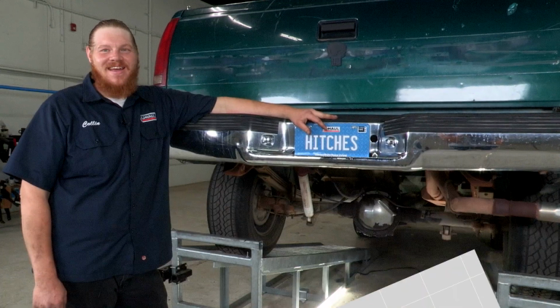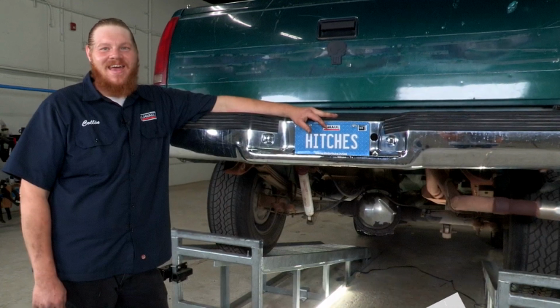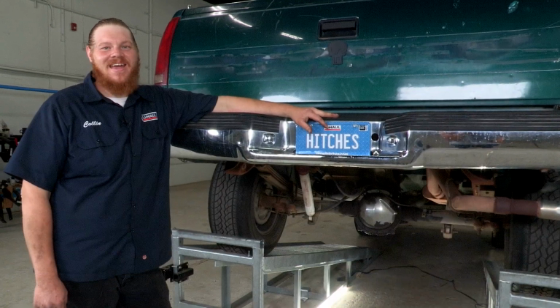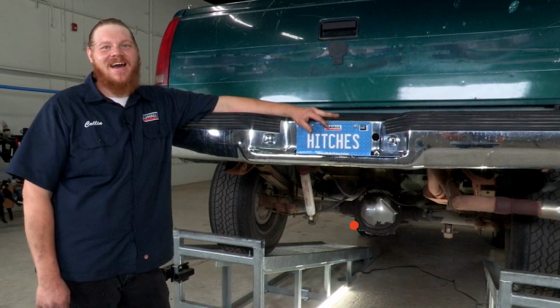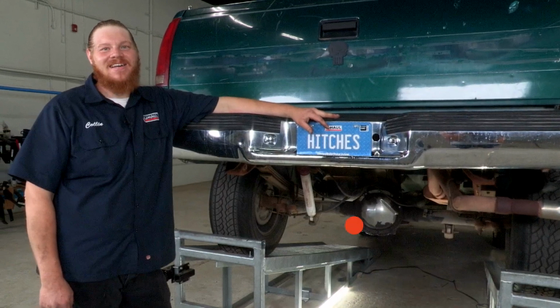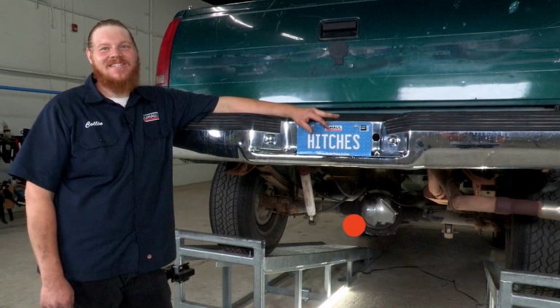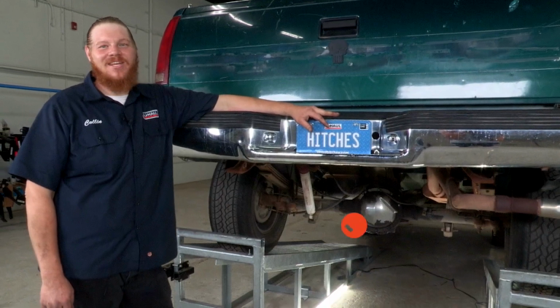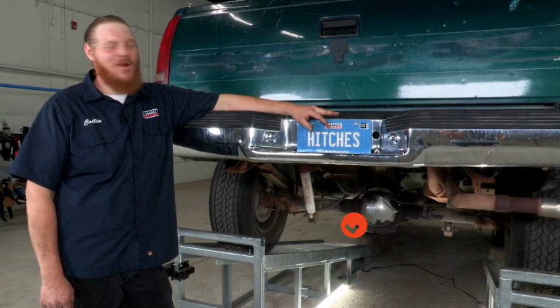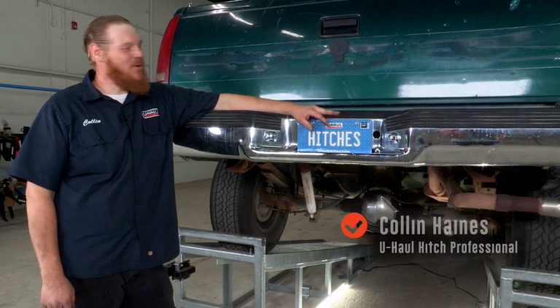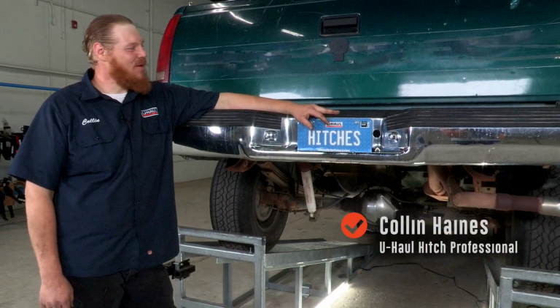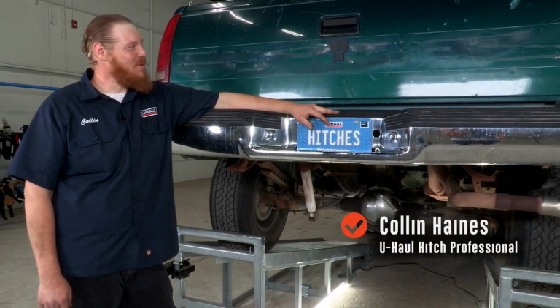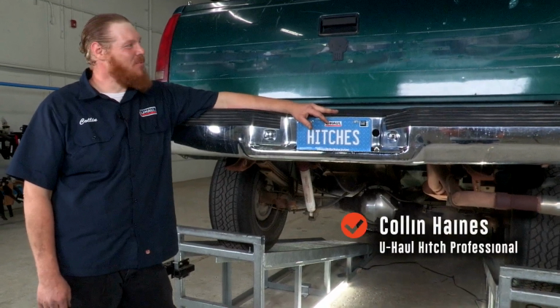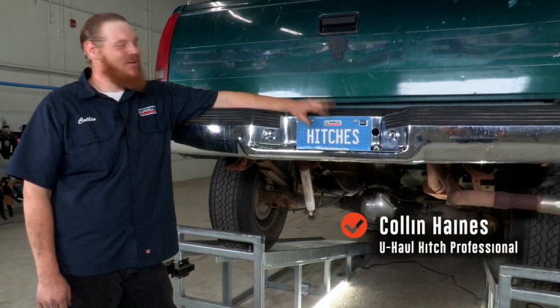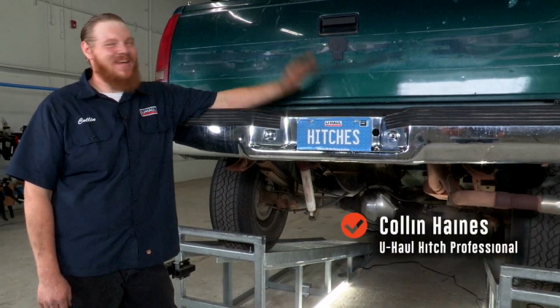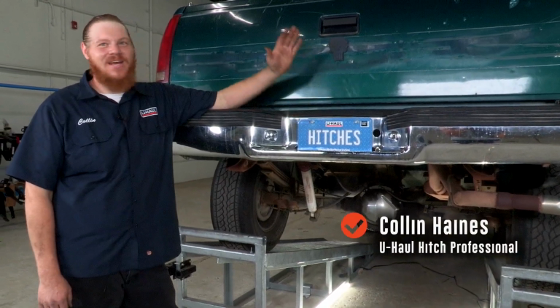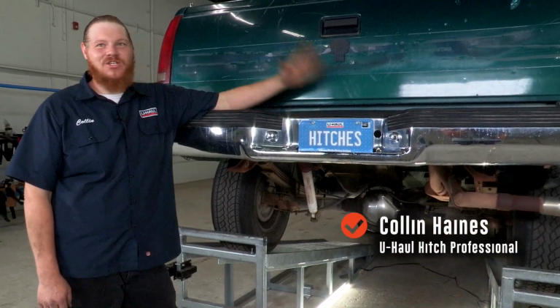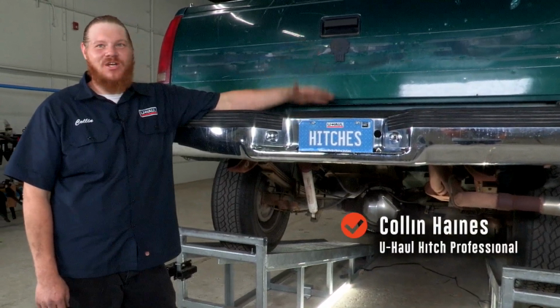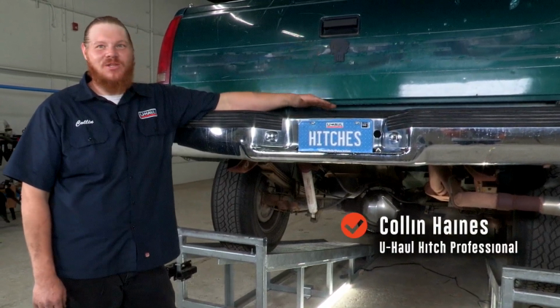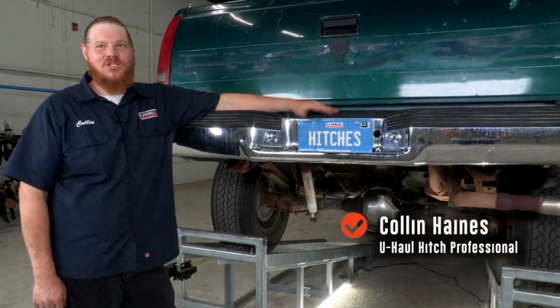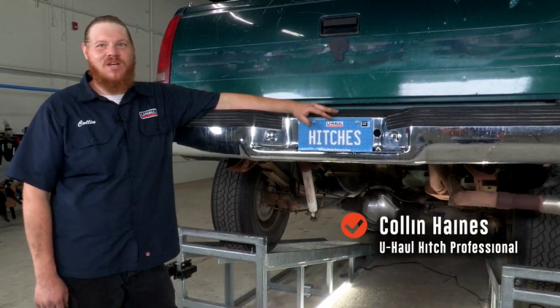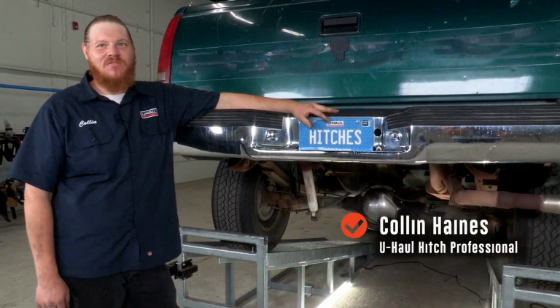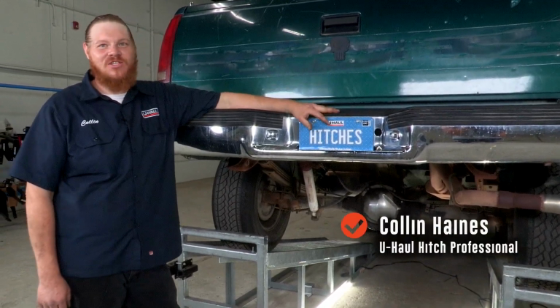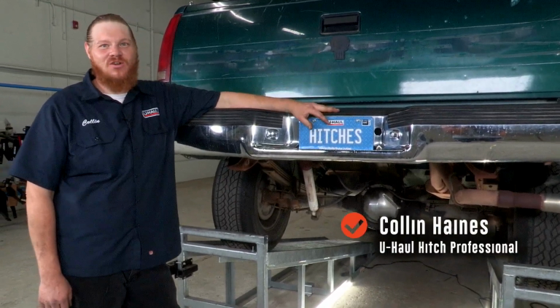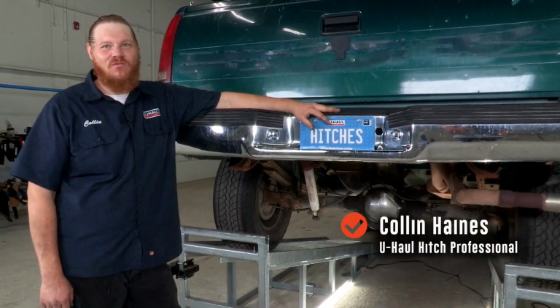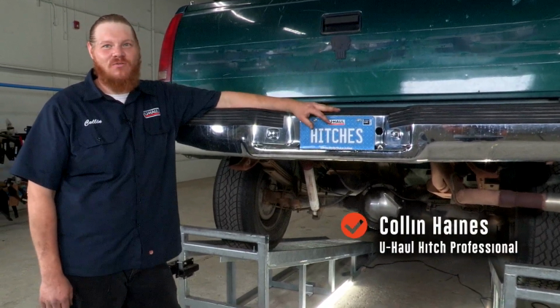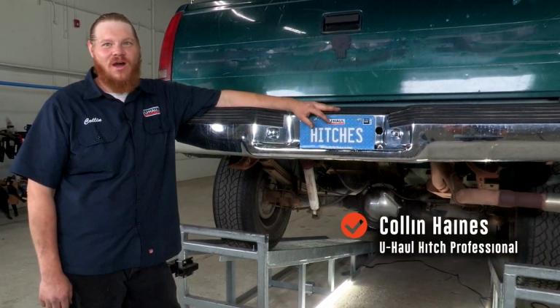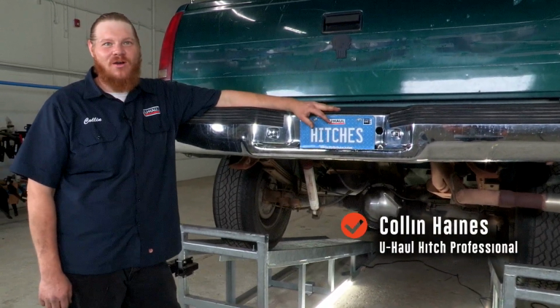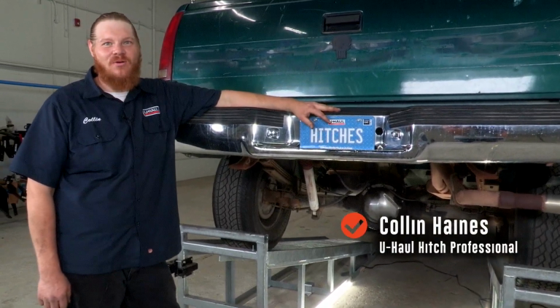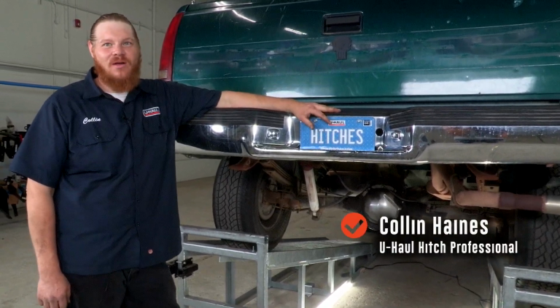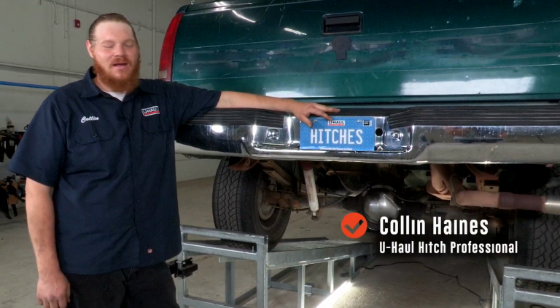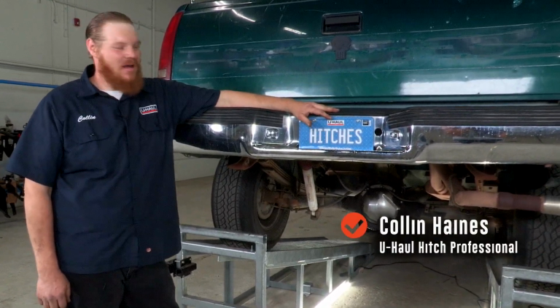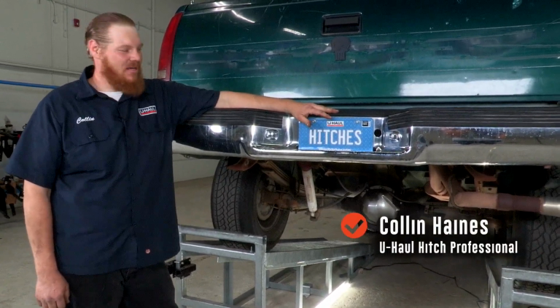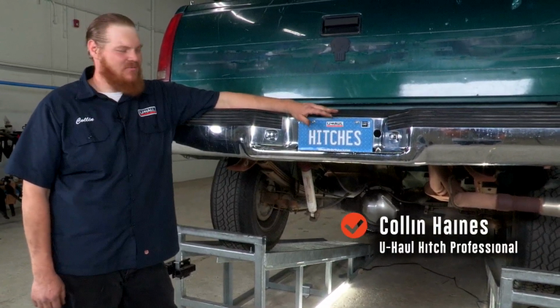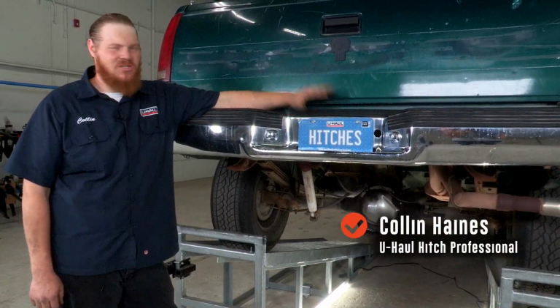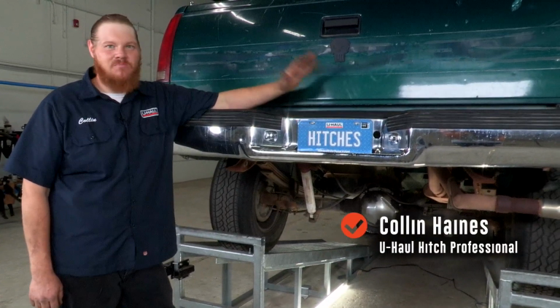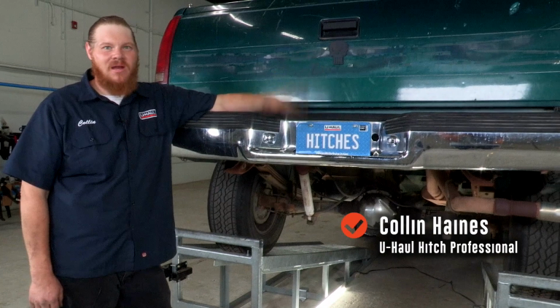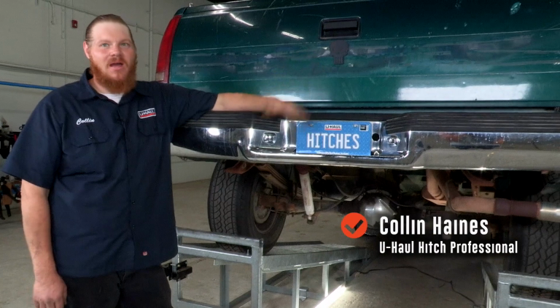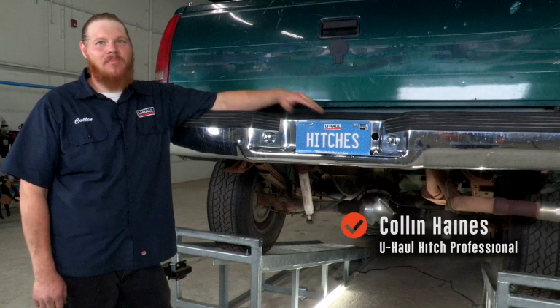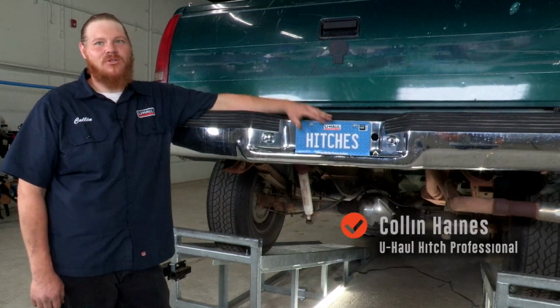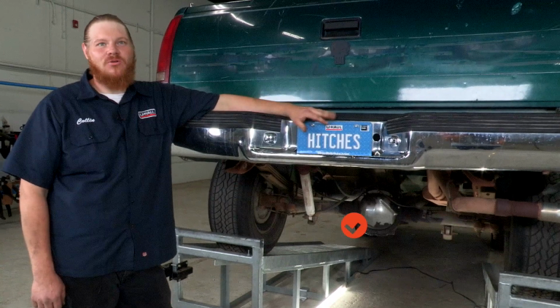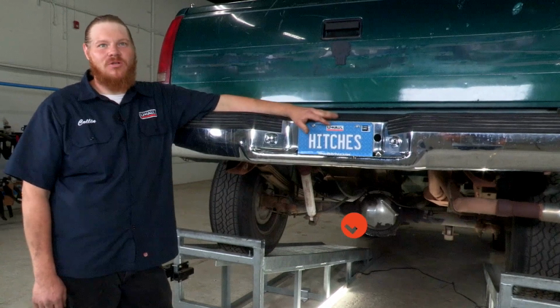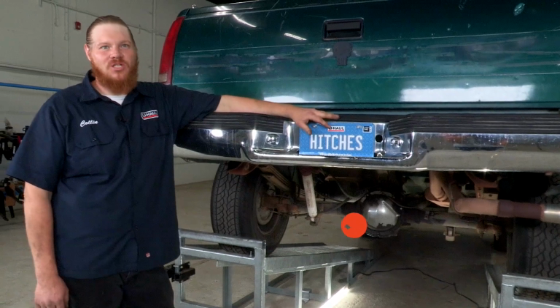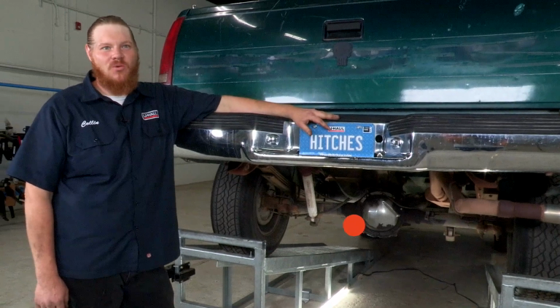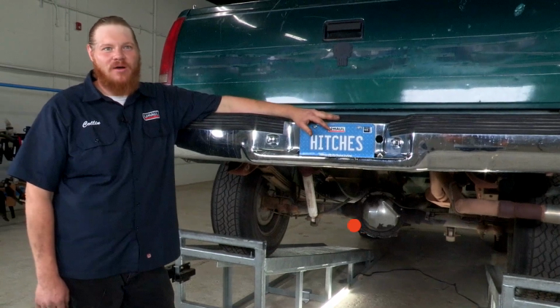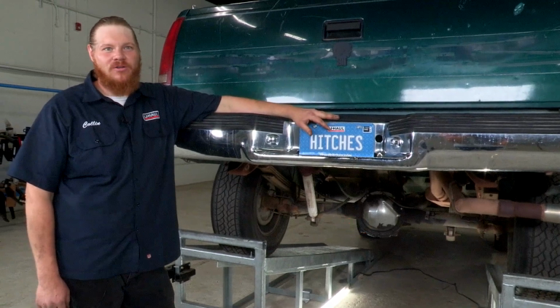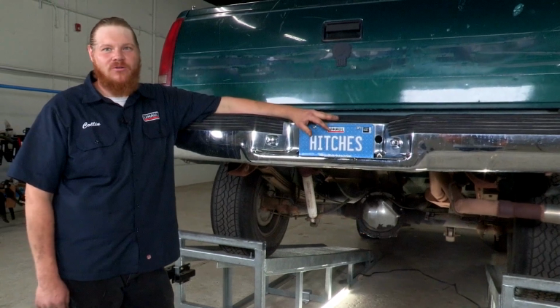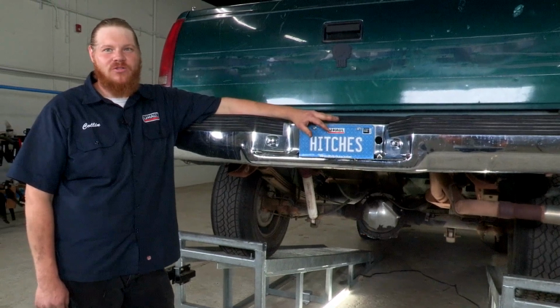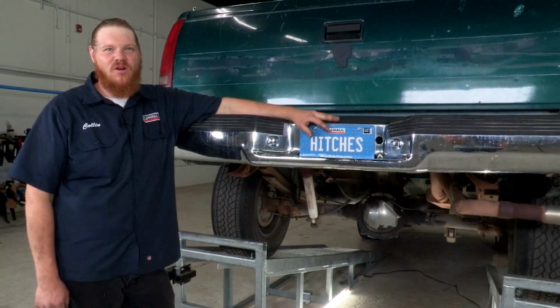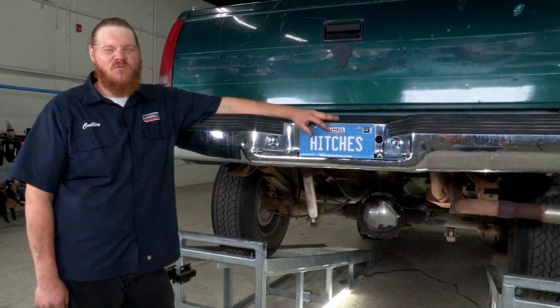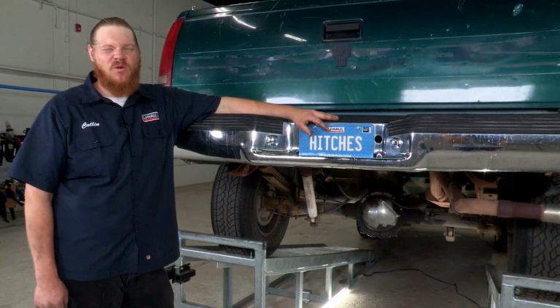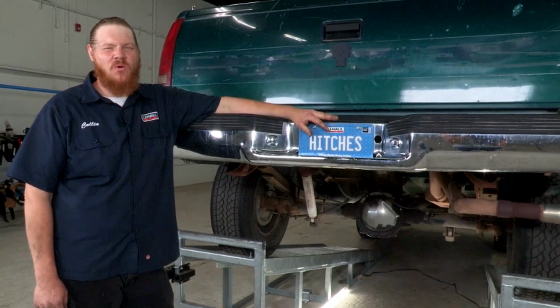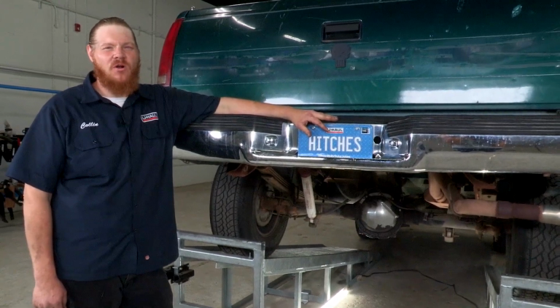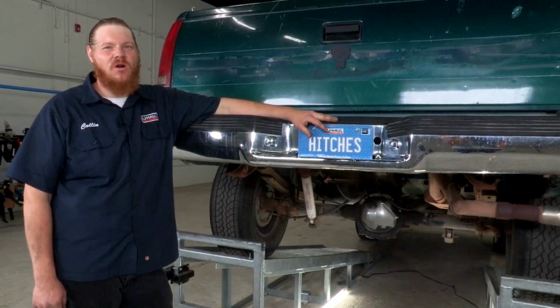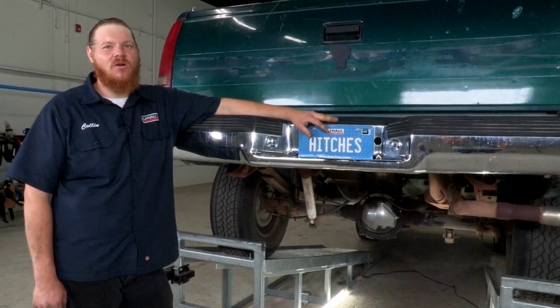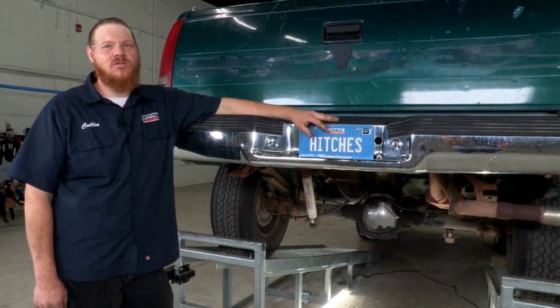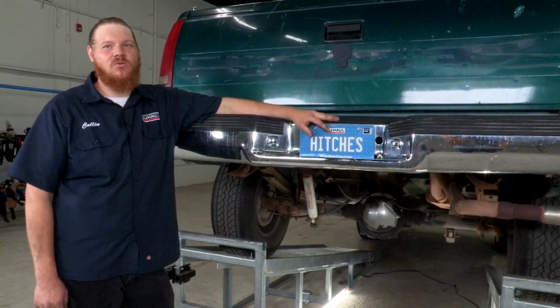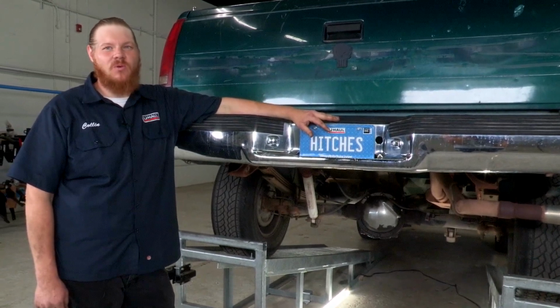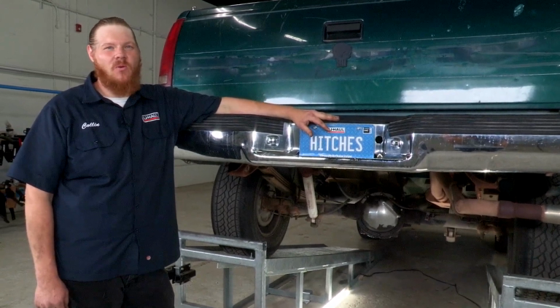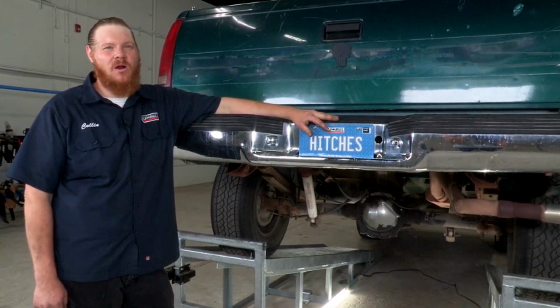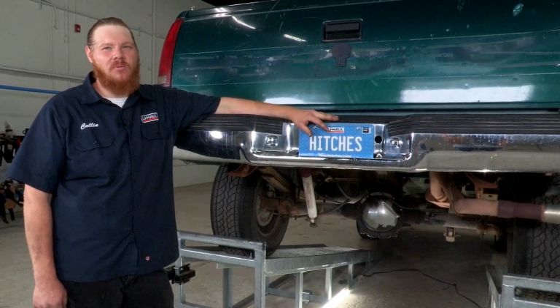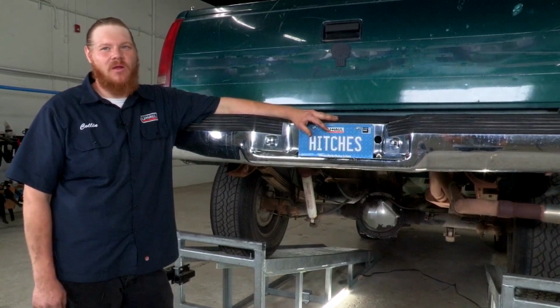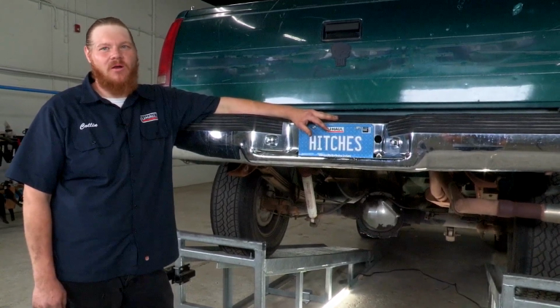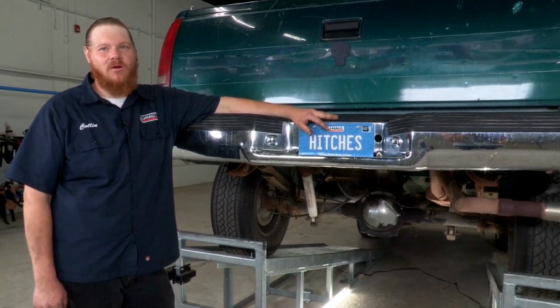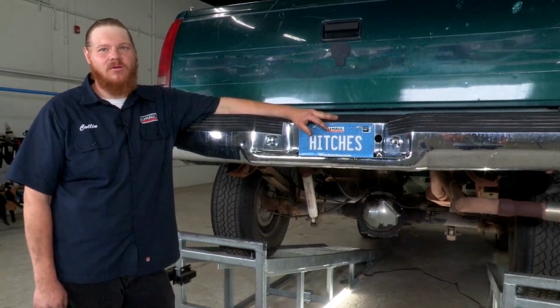Hey guys, today we're gonna be putting a hitch on the Chevy Silverado. It gives us many opportunities to go out and do stuff. We work hard so we want to play hard.